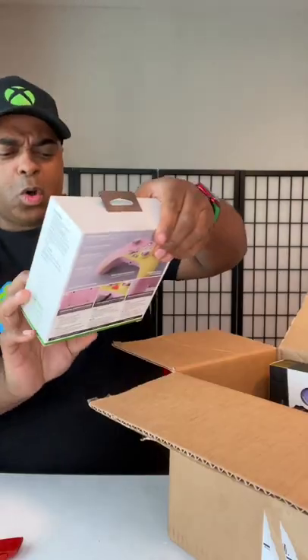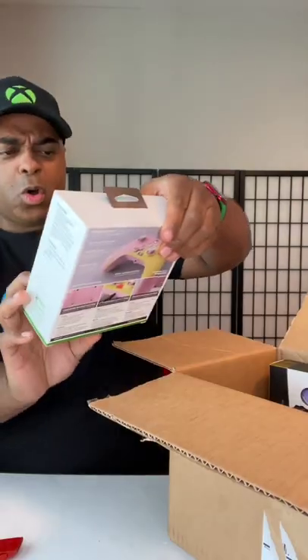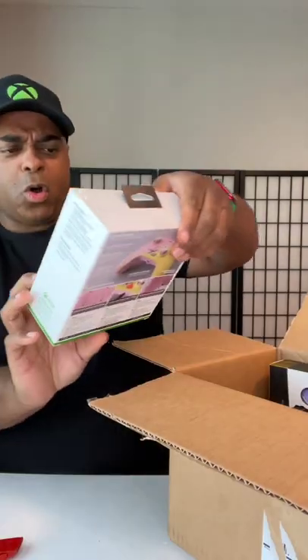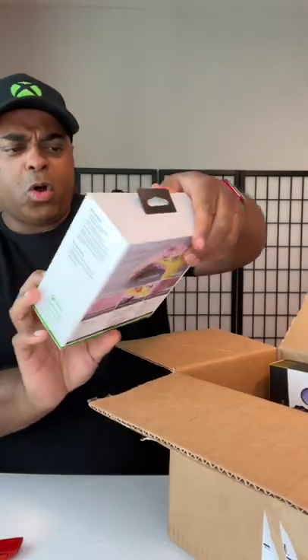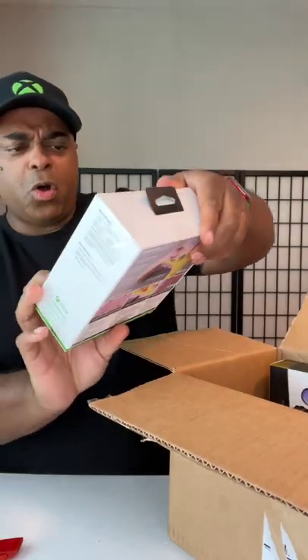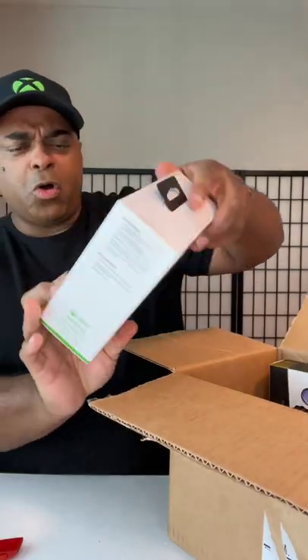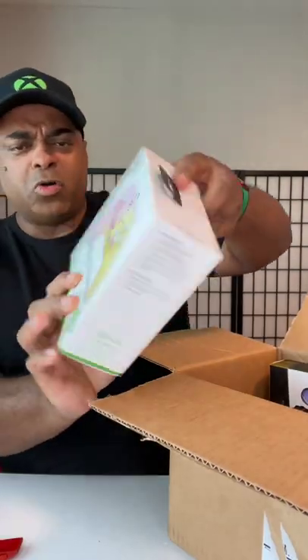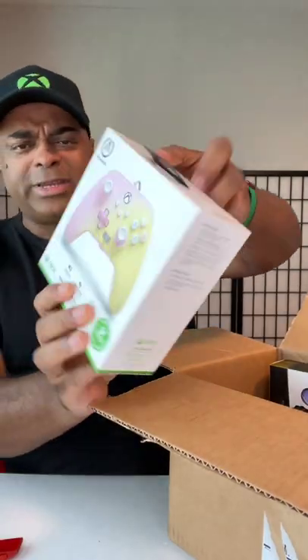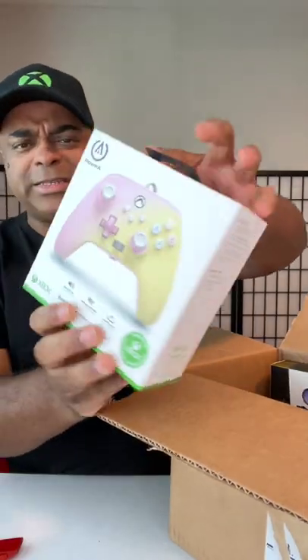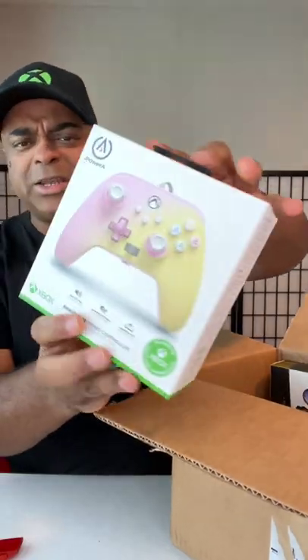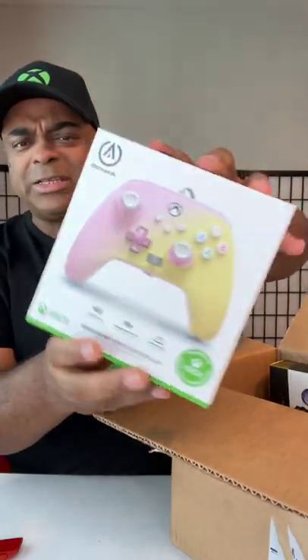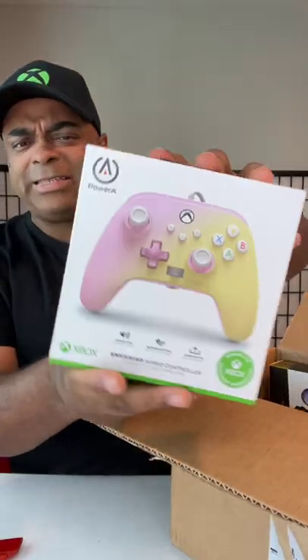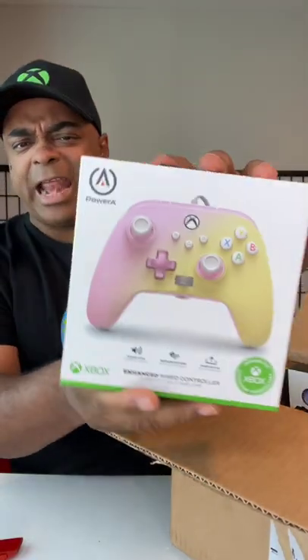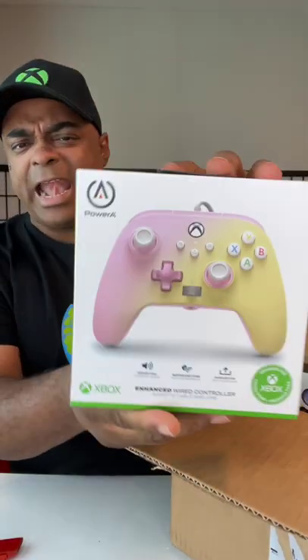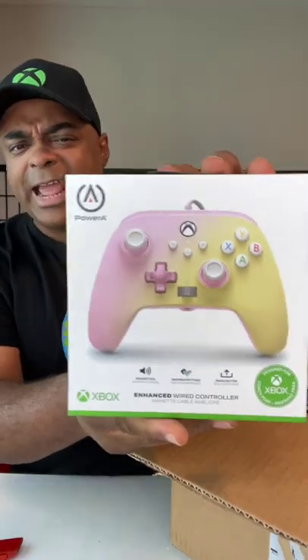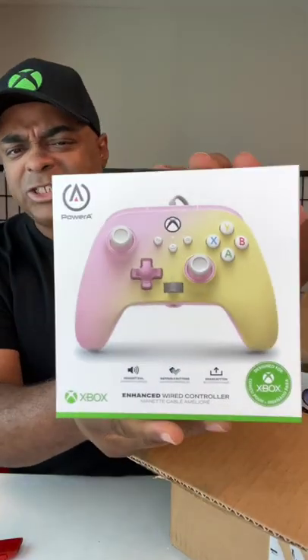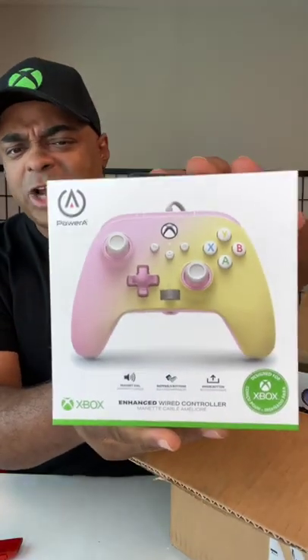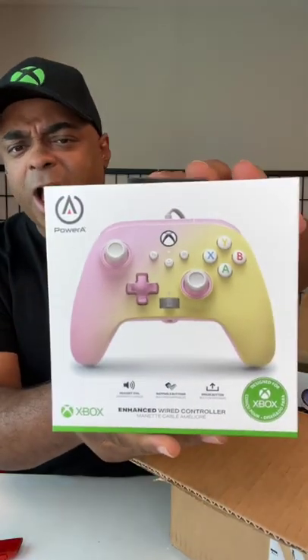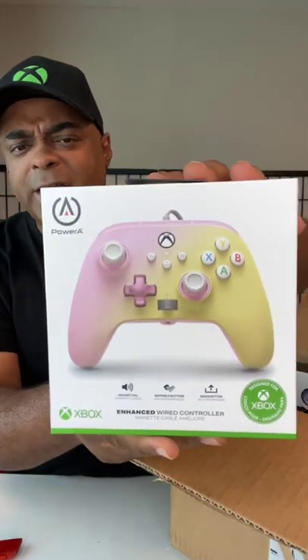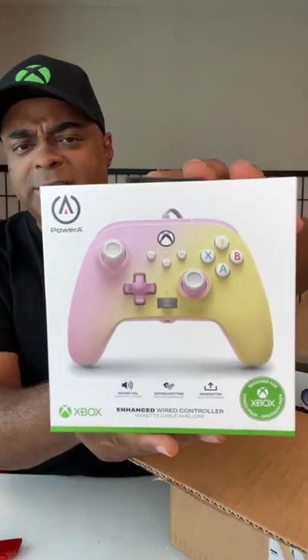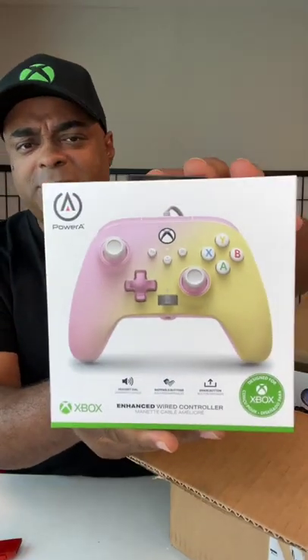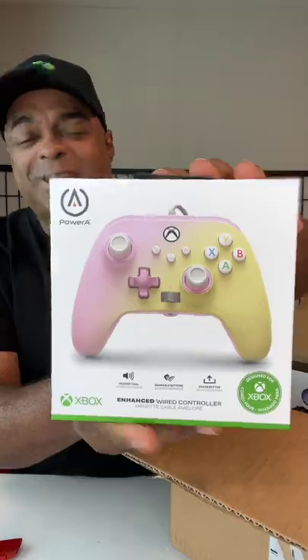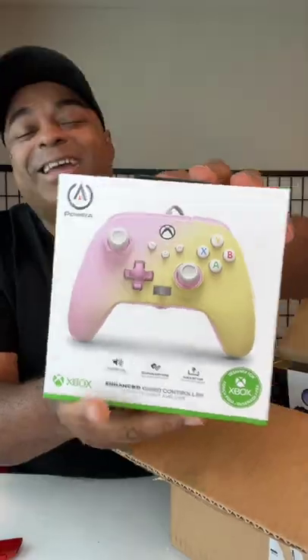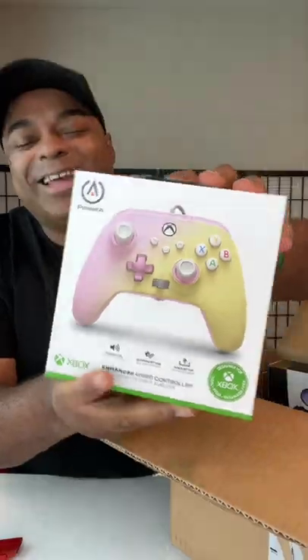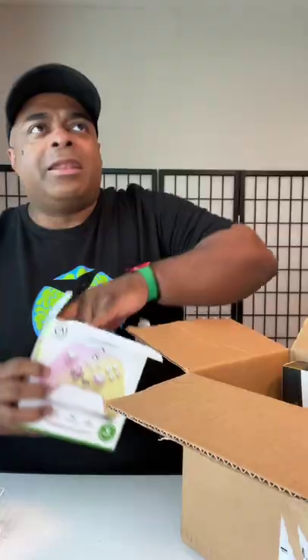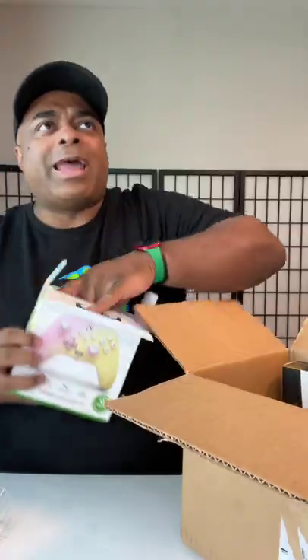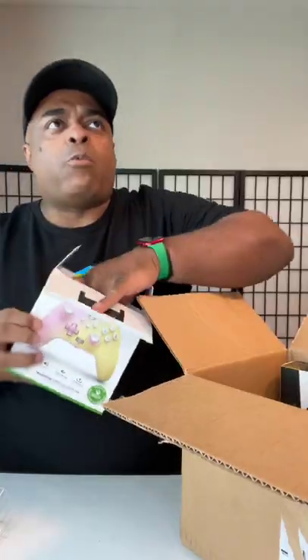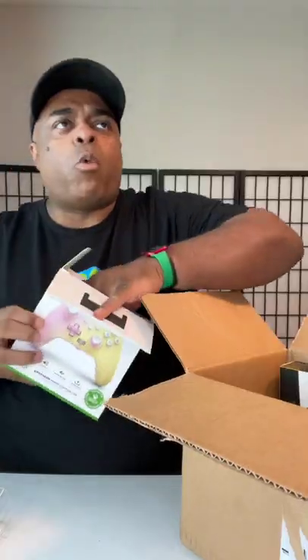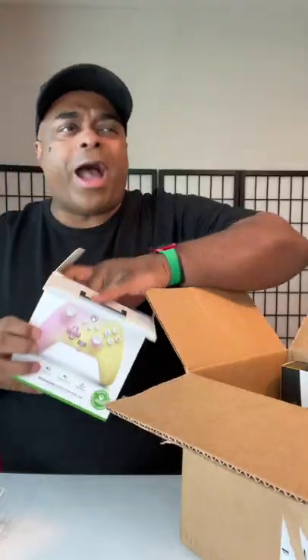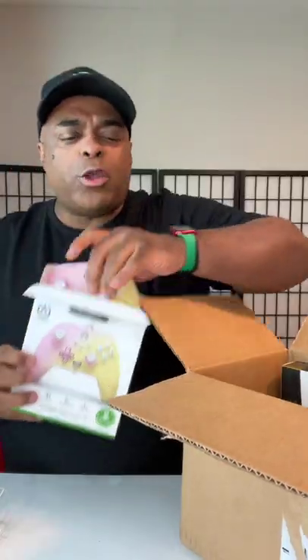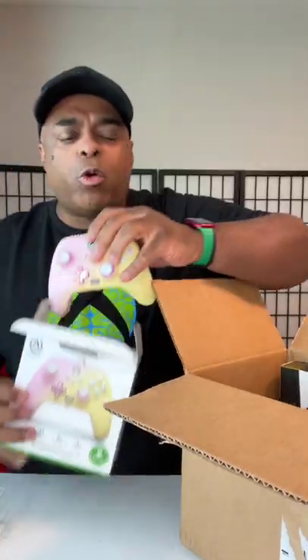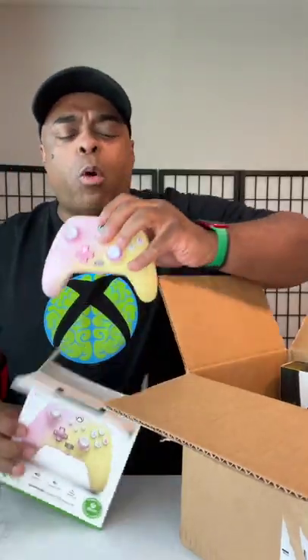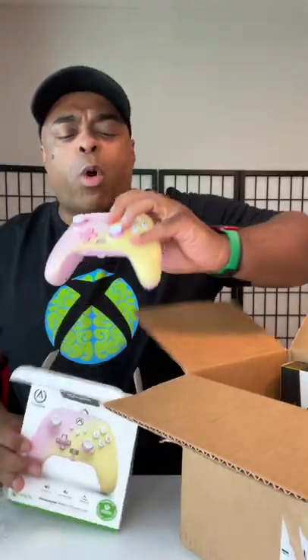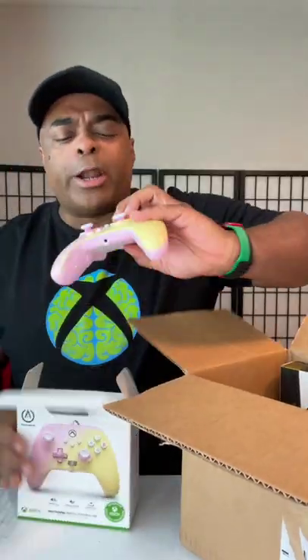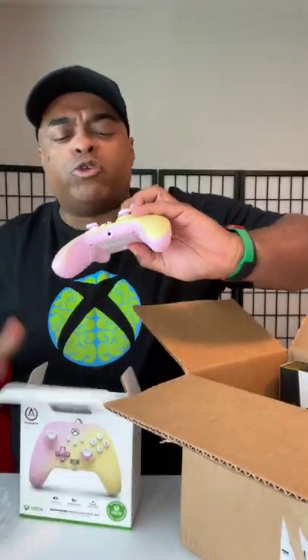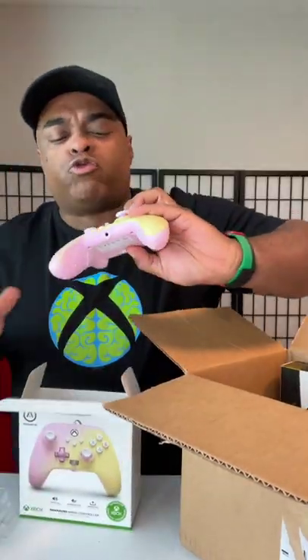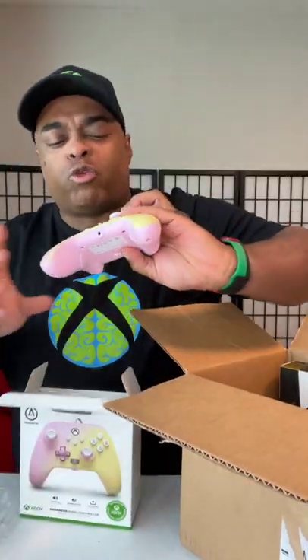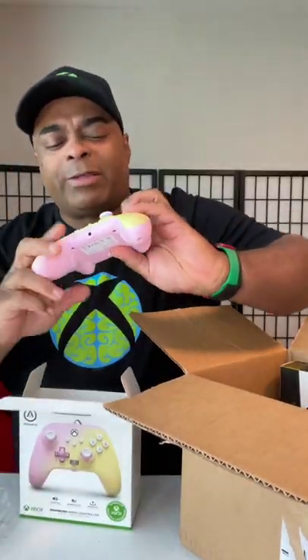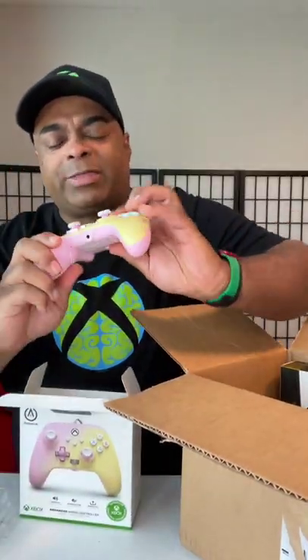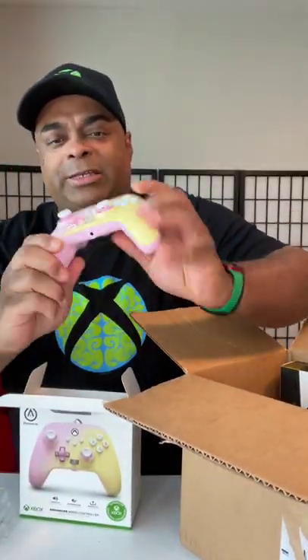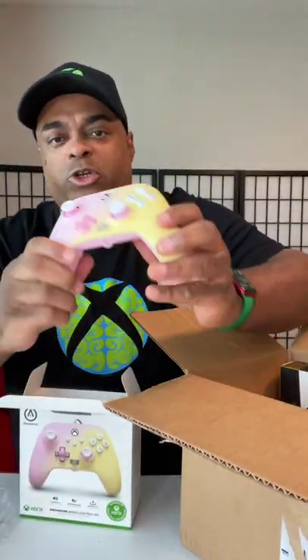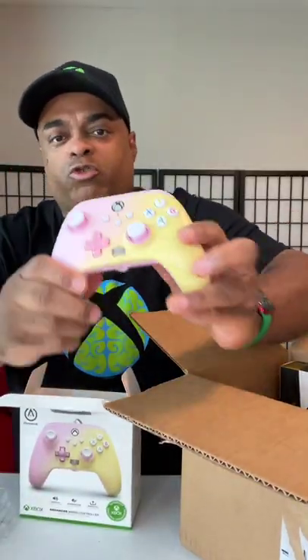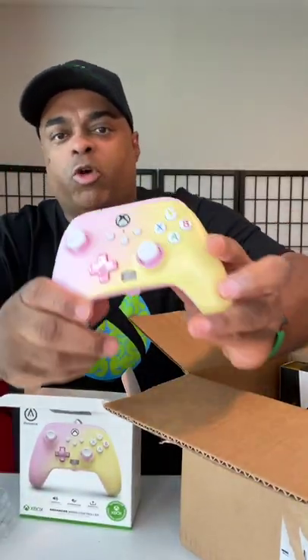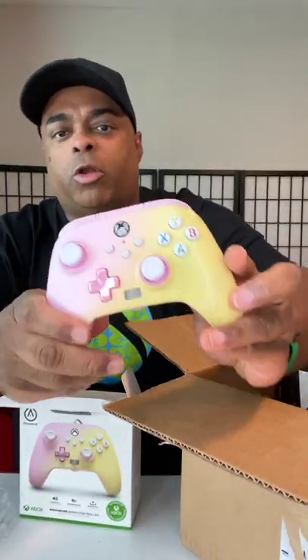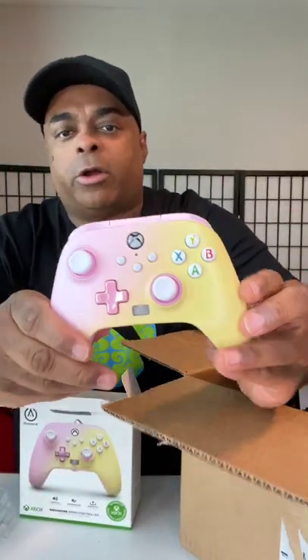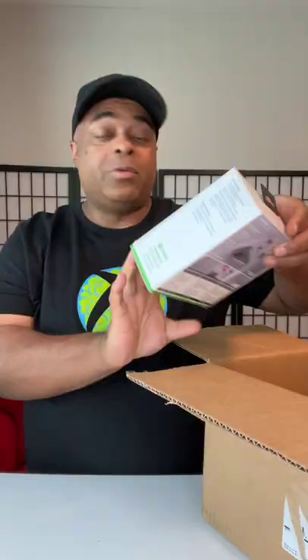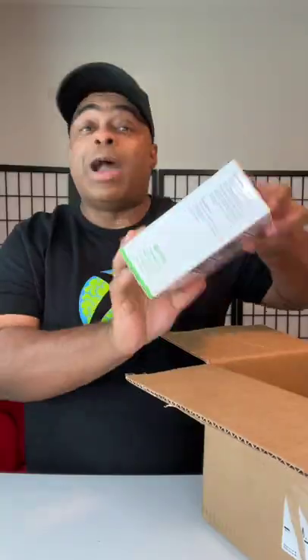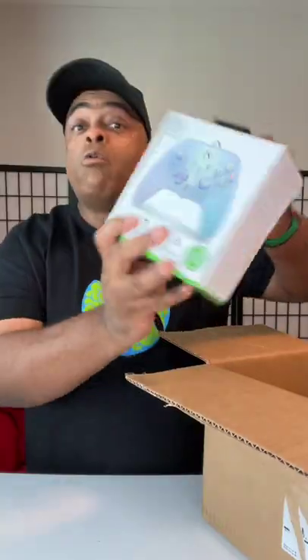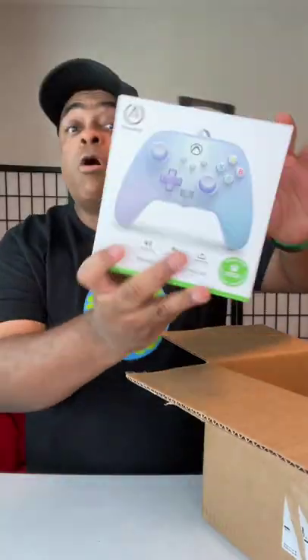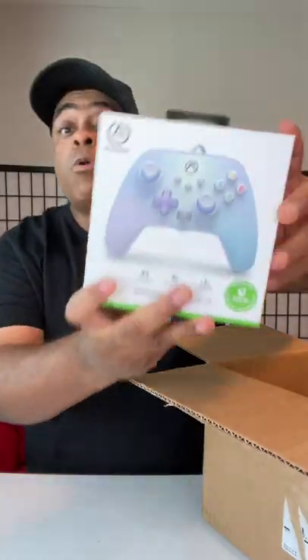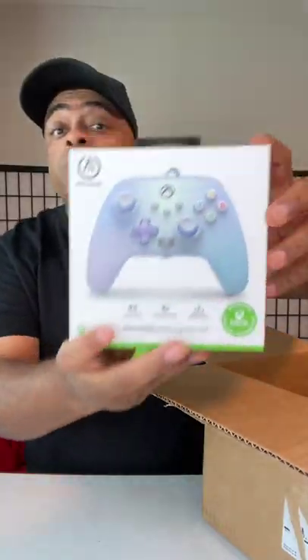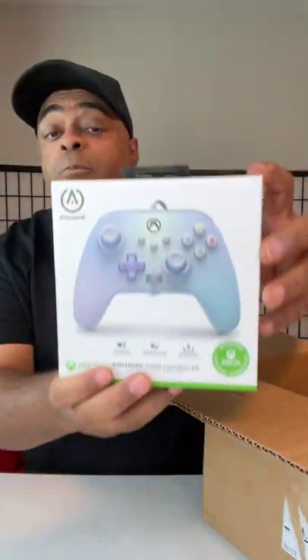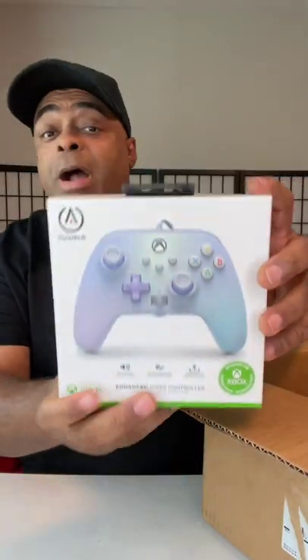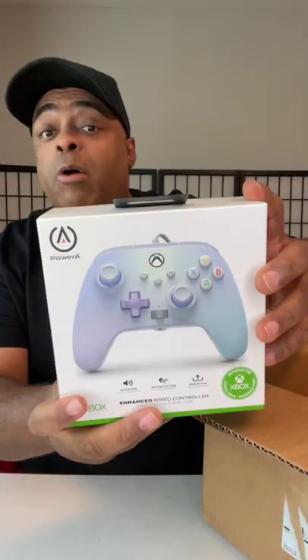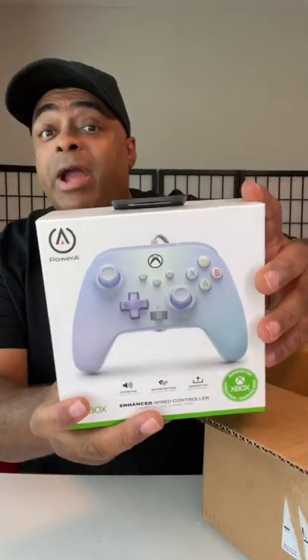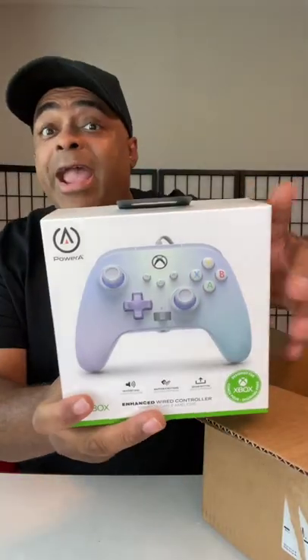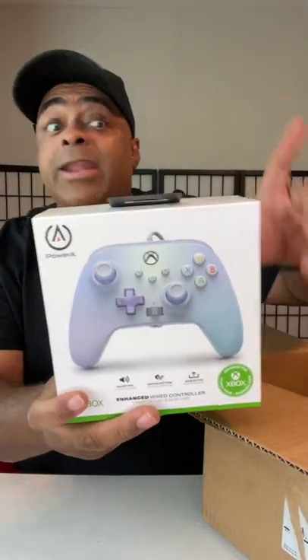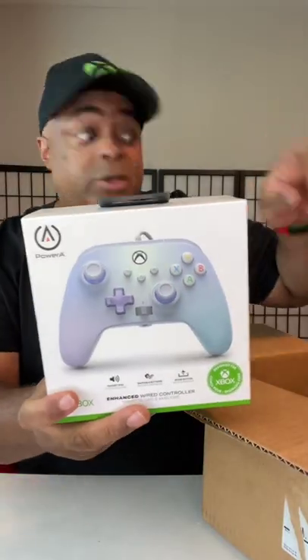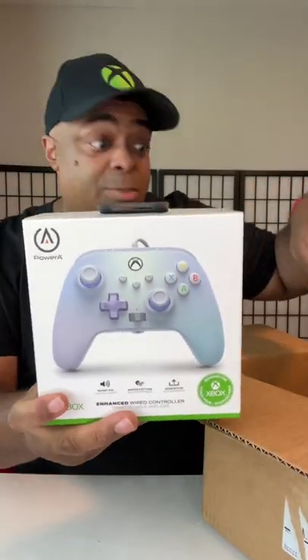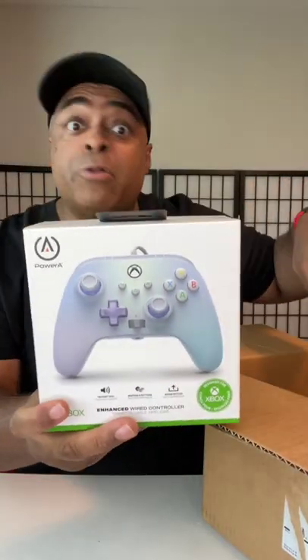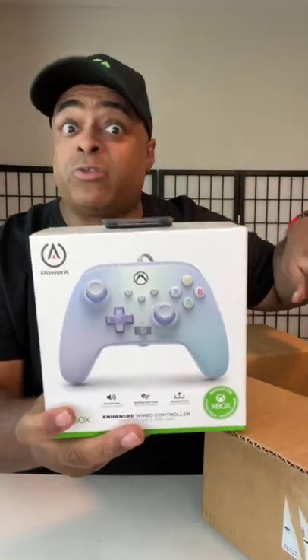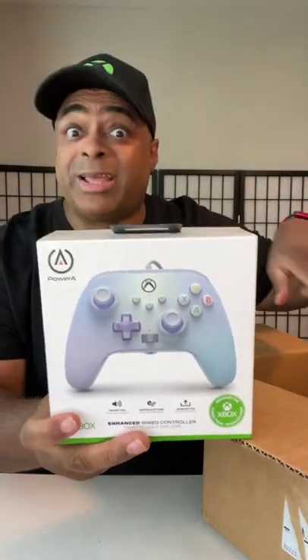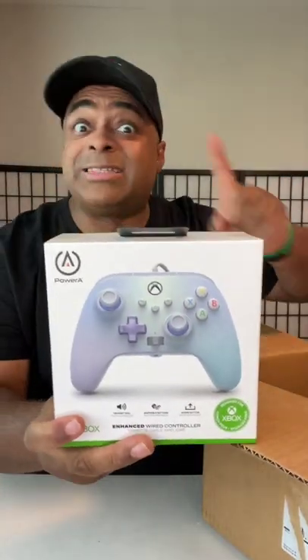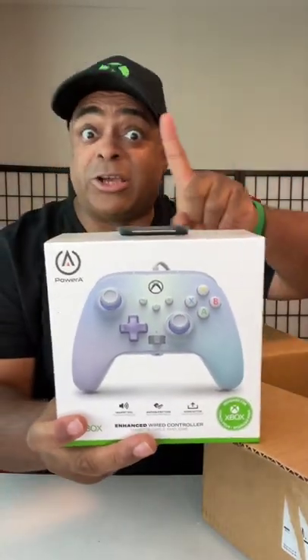This one looks delicious. Like, why do I want to drink this controller? Got one more for Power A, and there's some other things here.